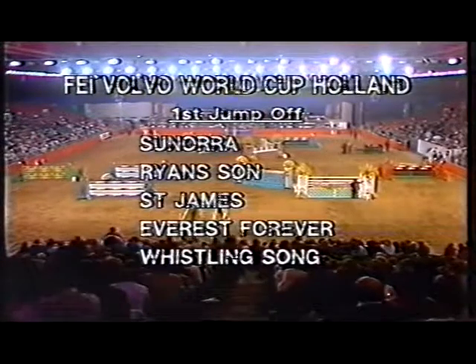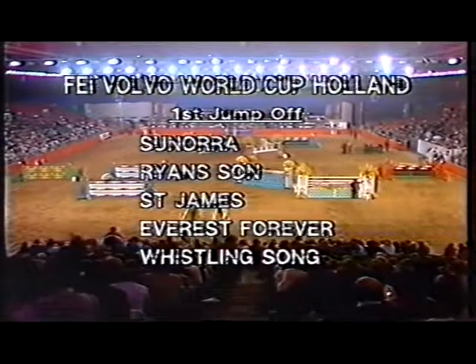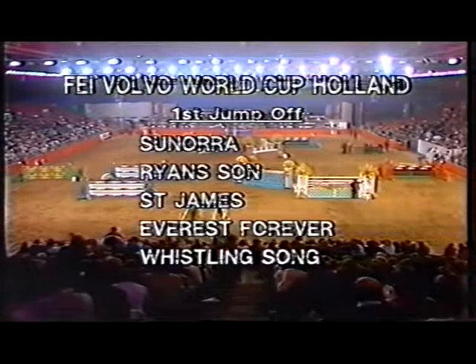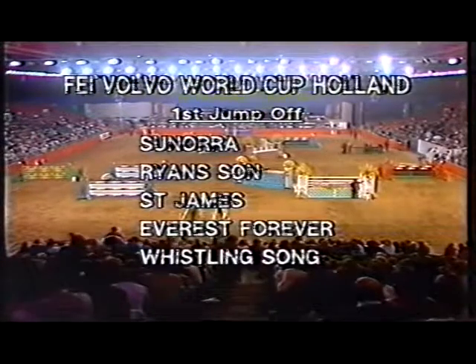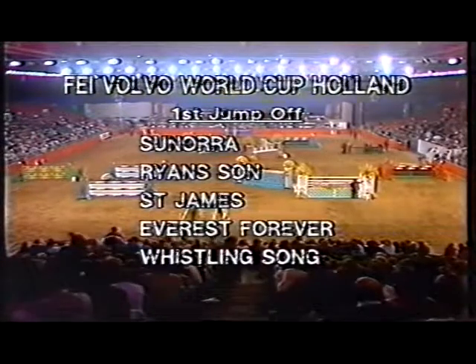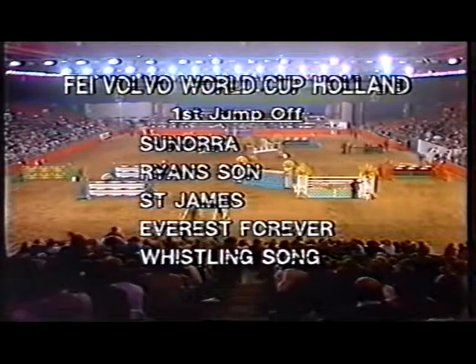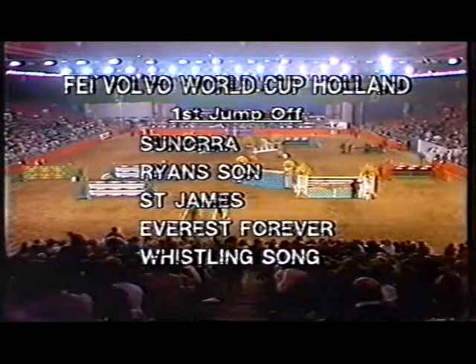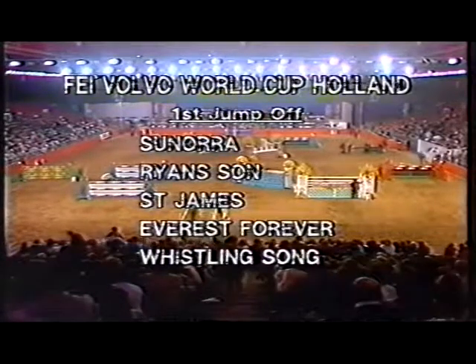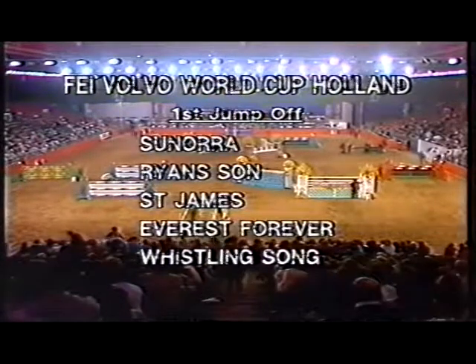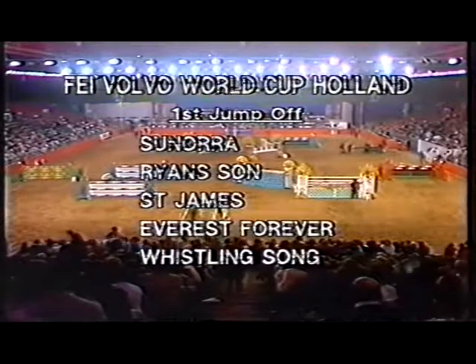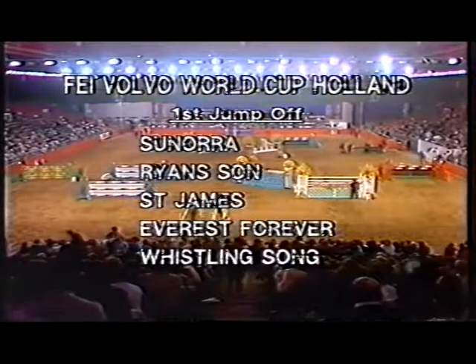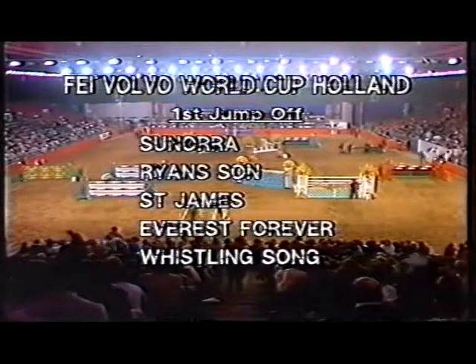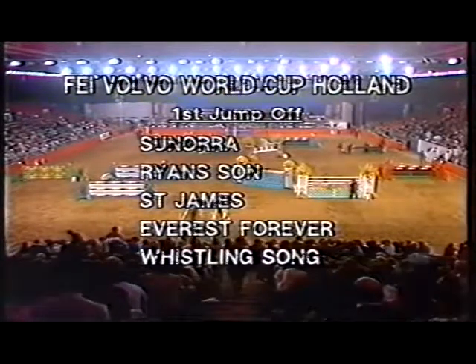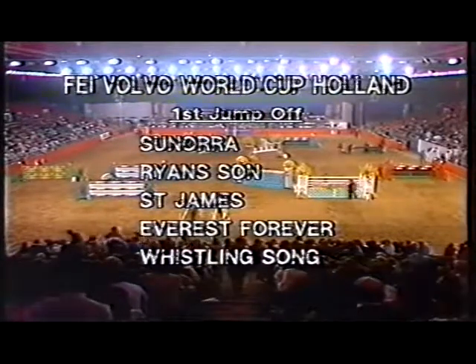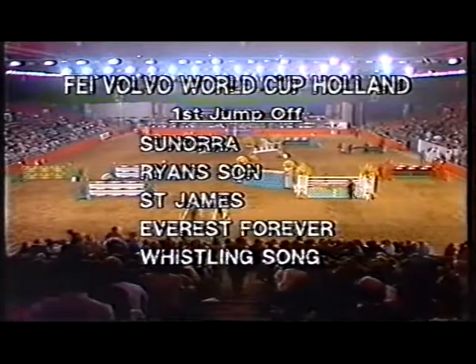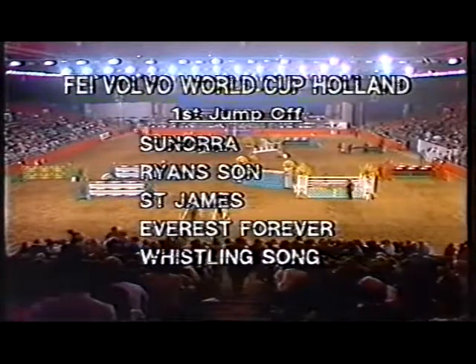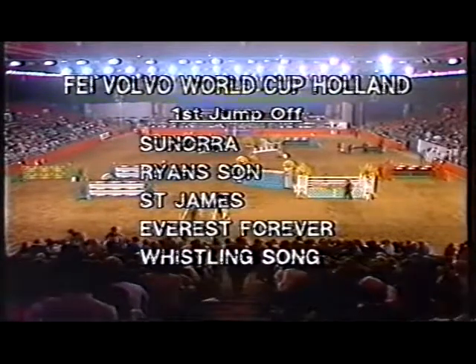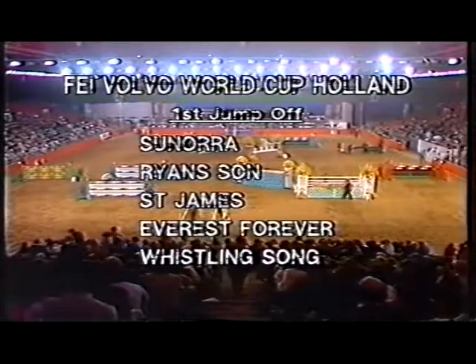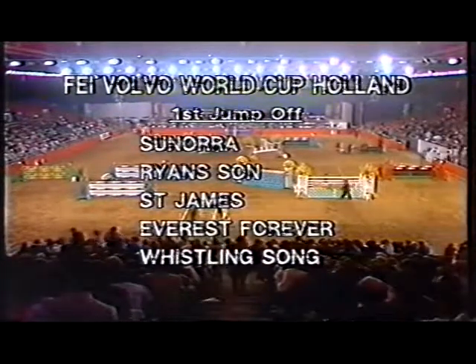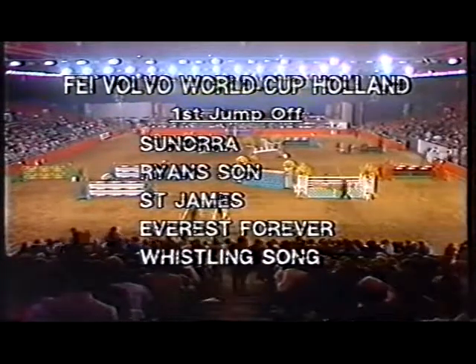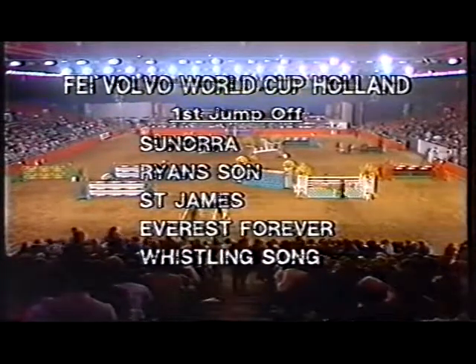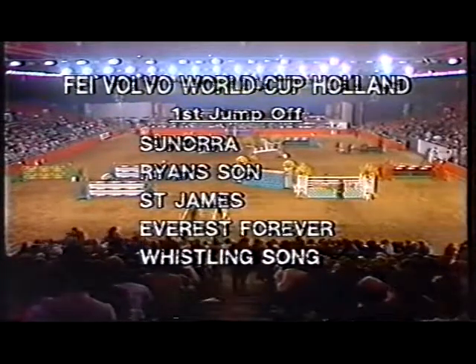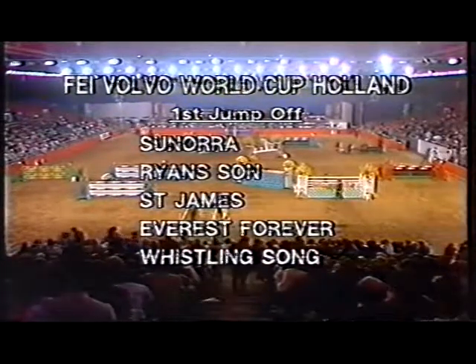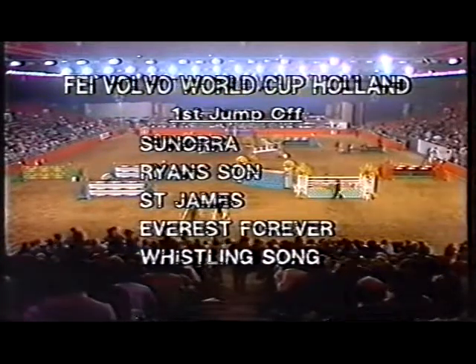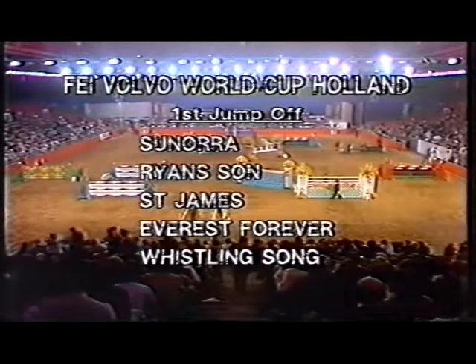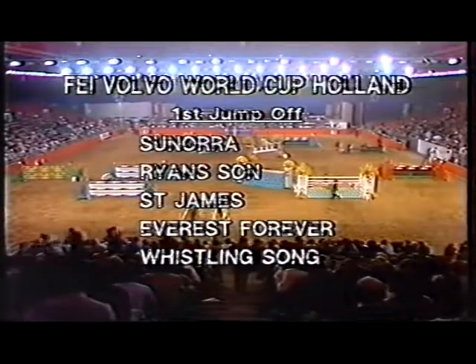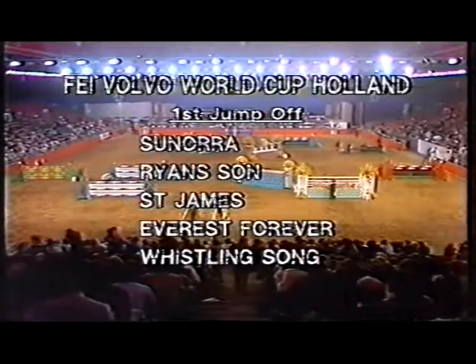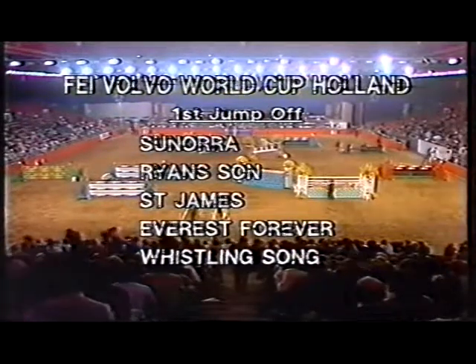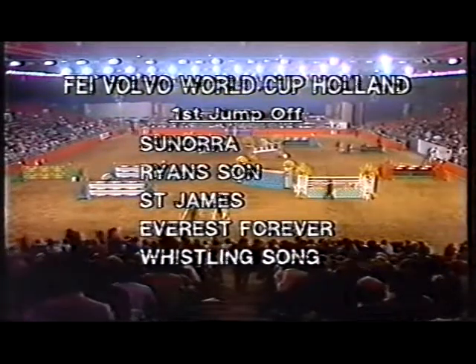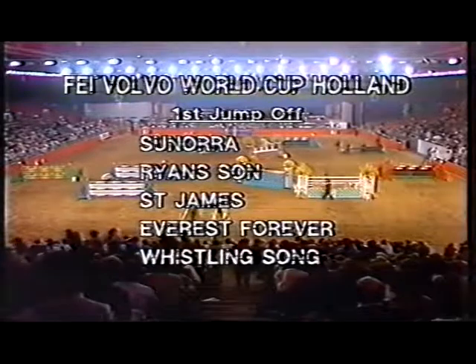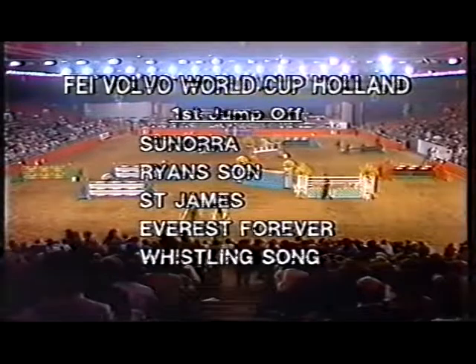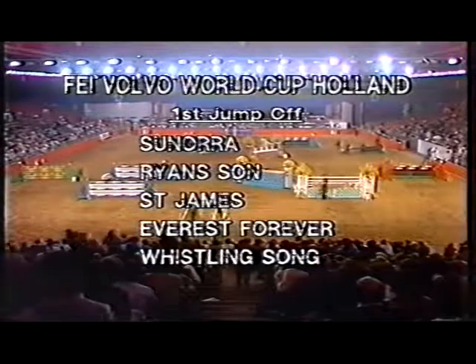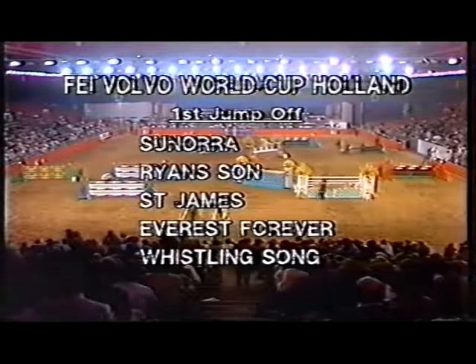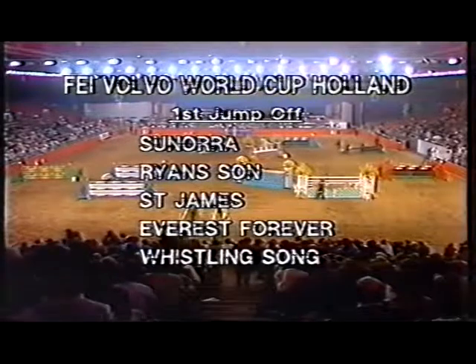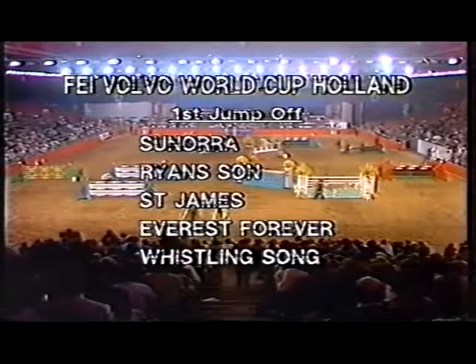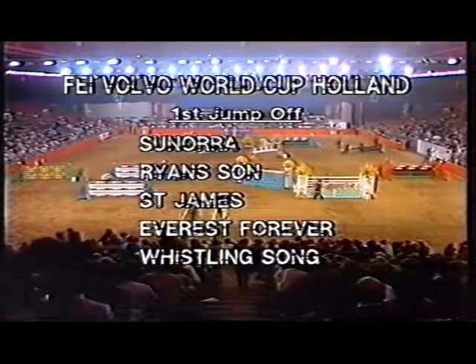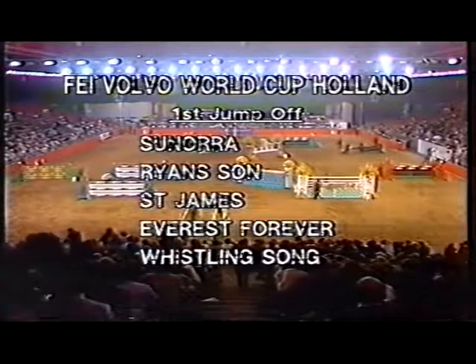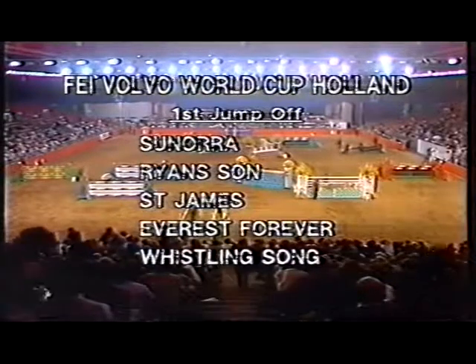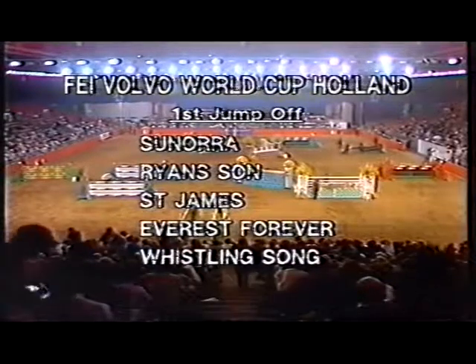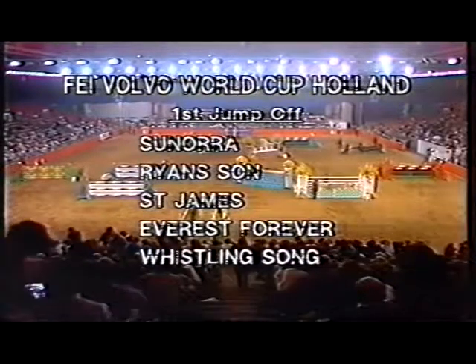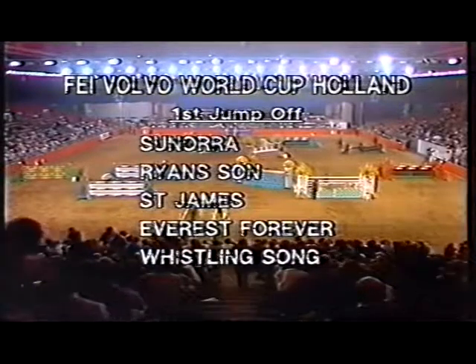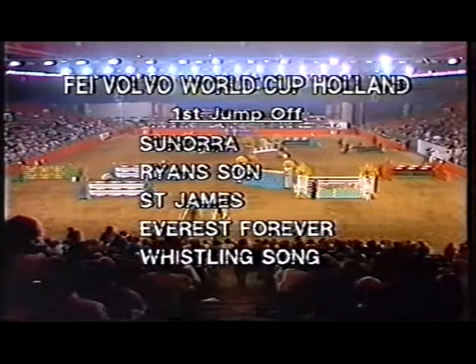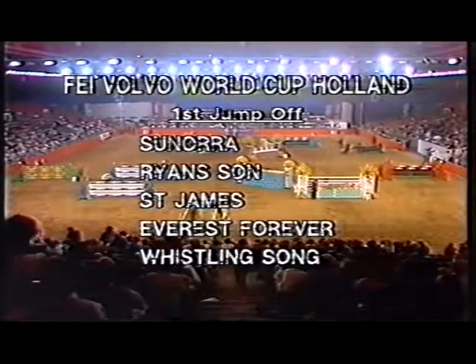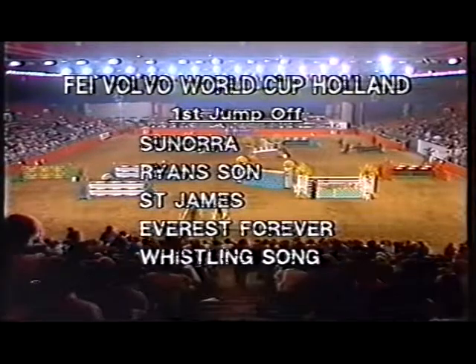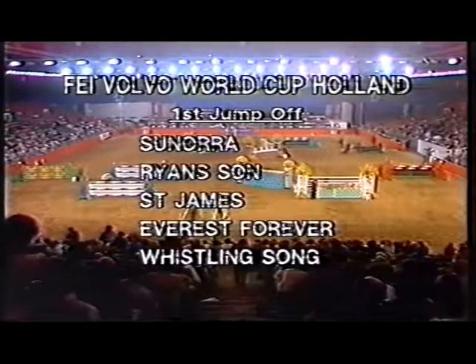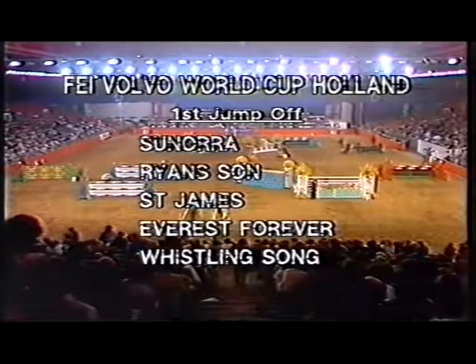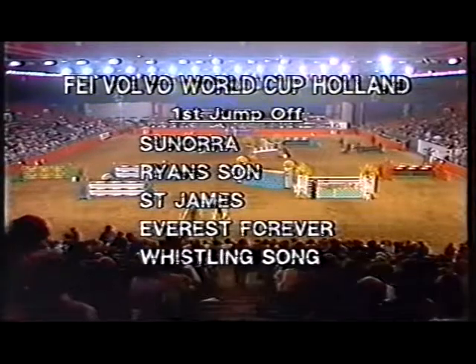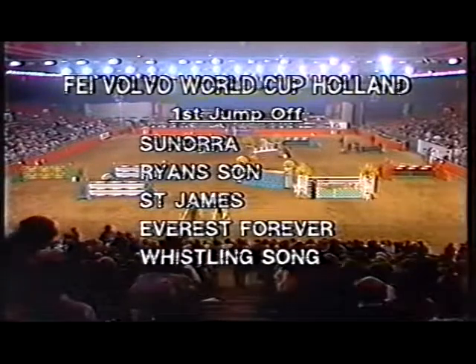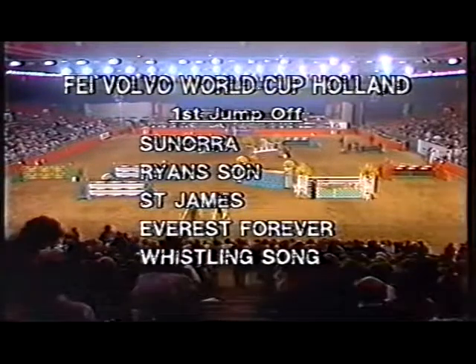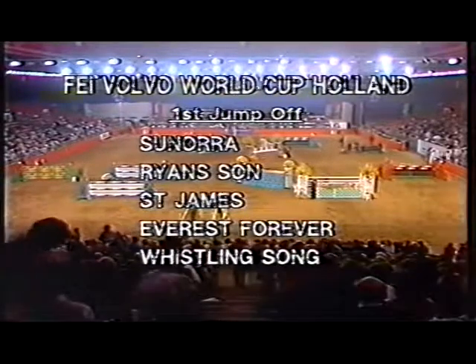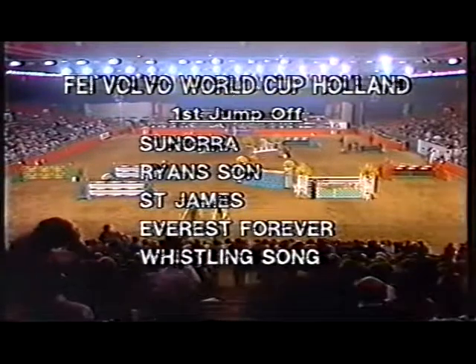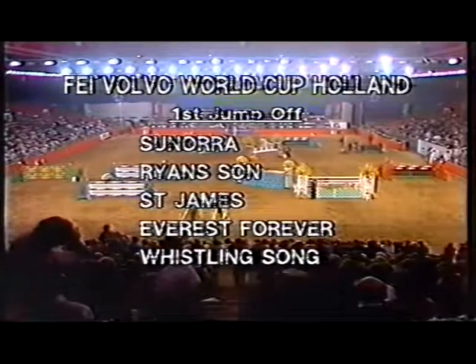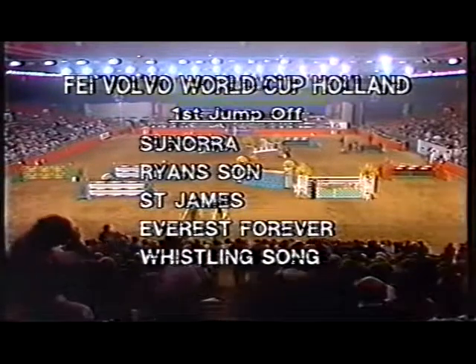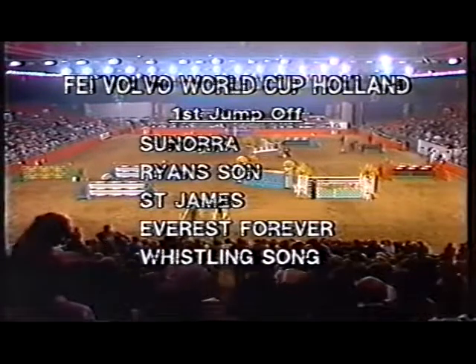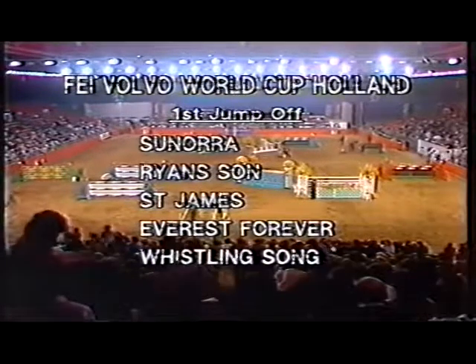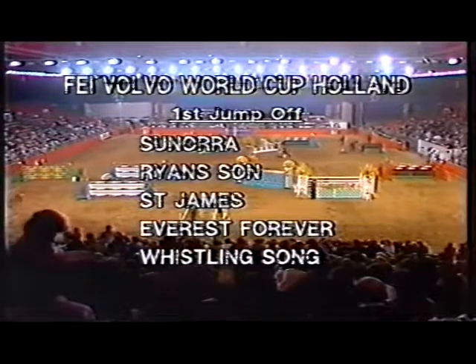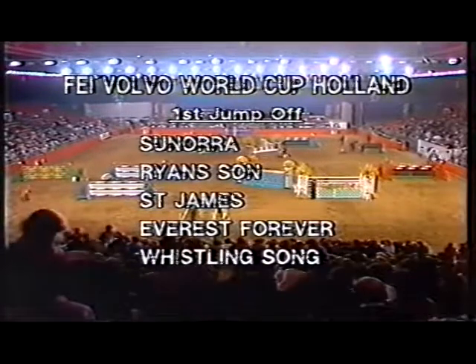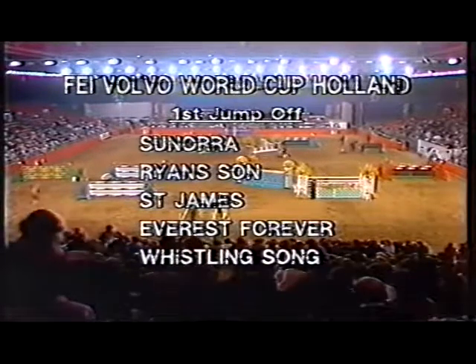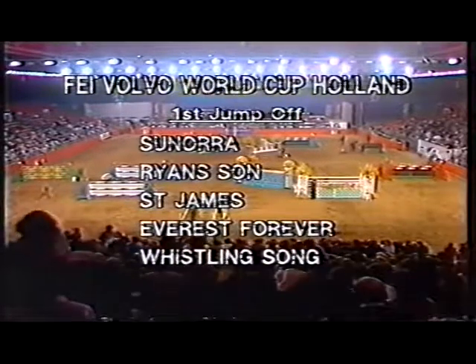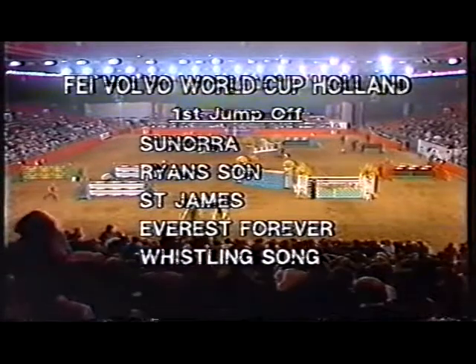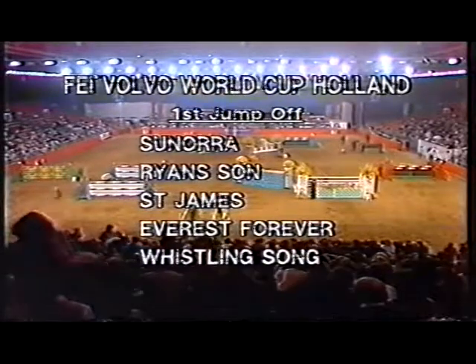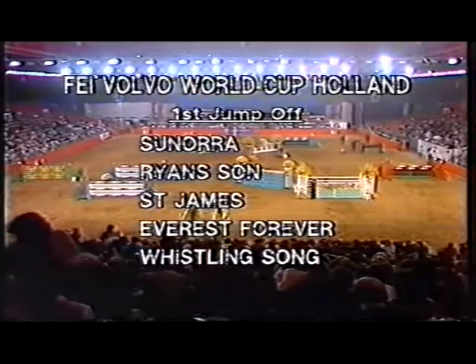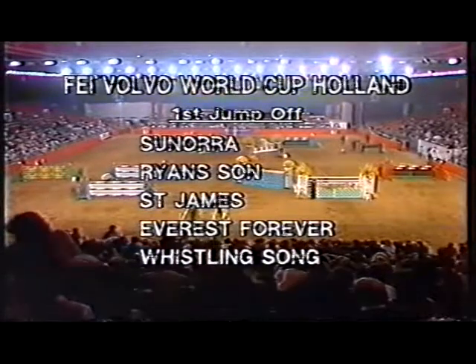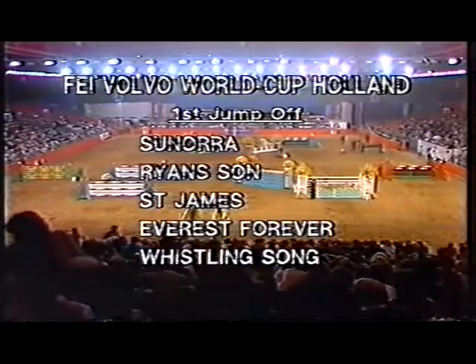Liz Edgar with a very informed Everest Forever, and Gene Germany, who was second in this championship last year, with Whistling Socks.